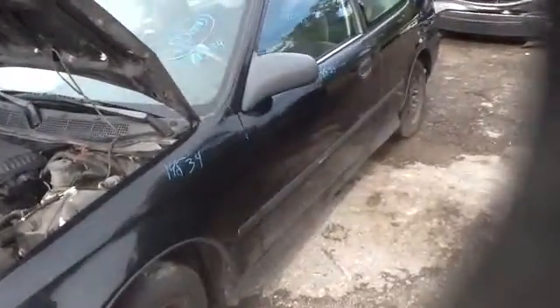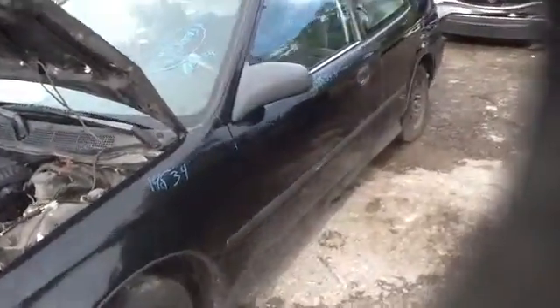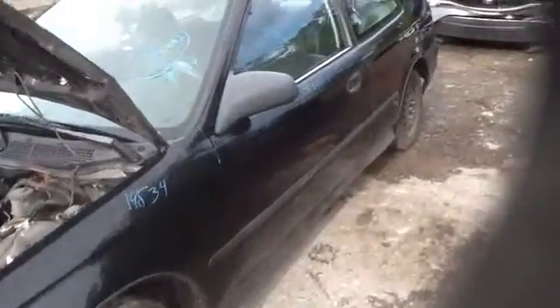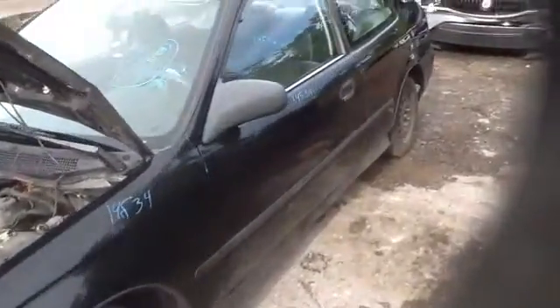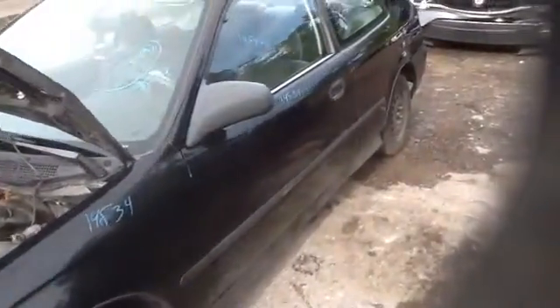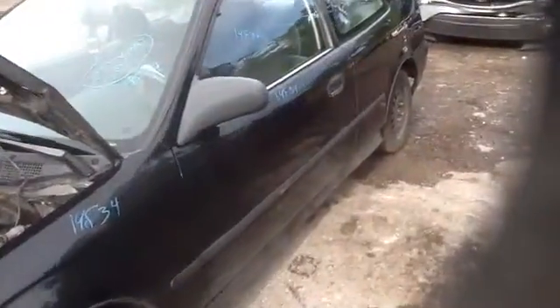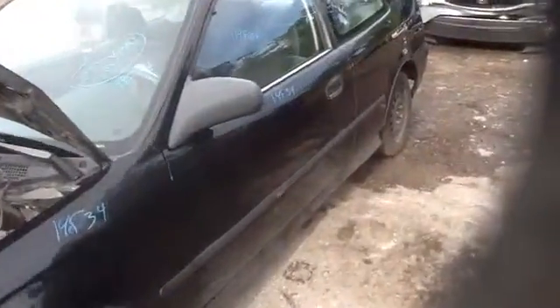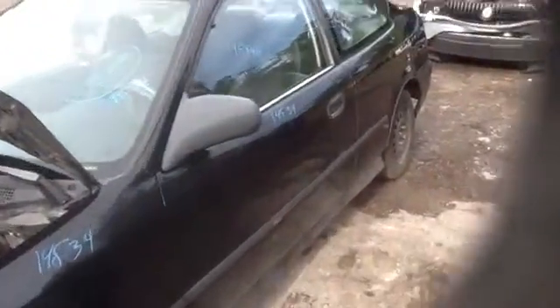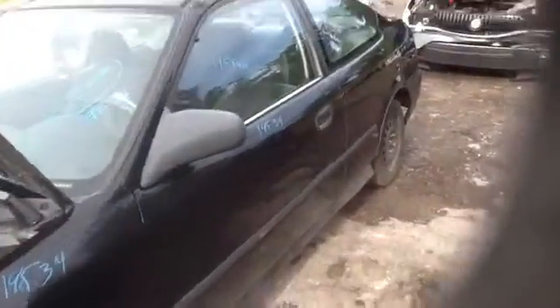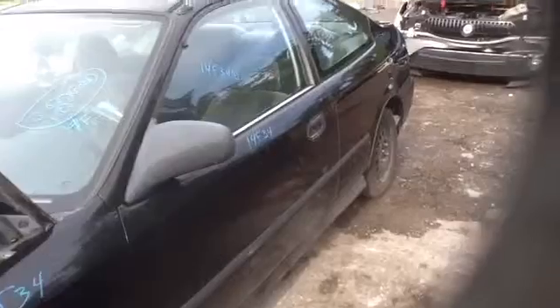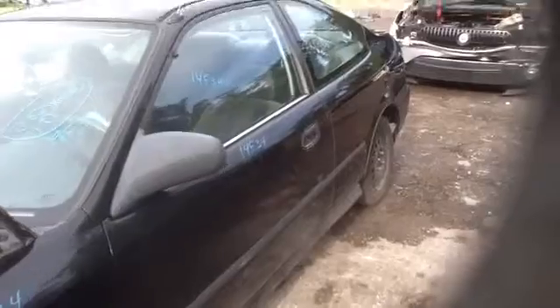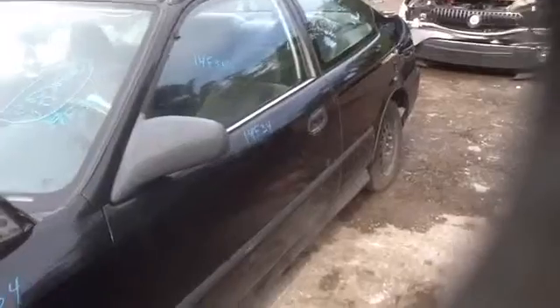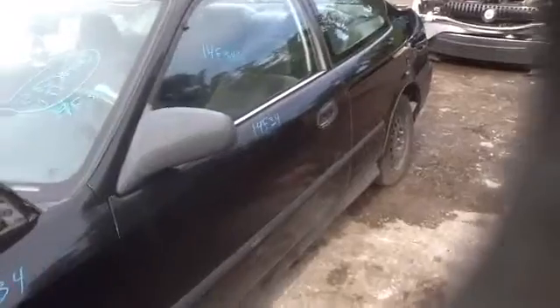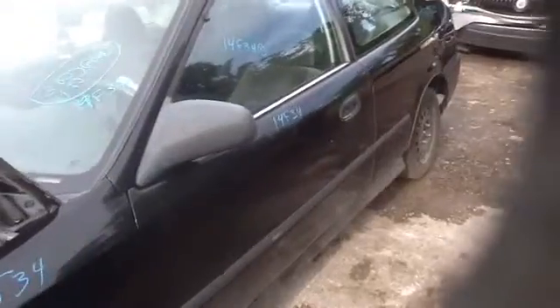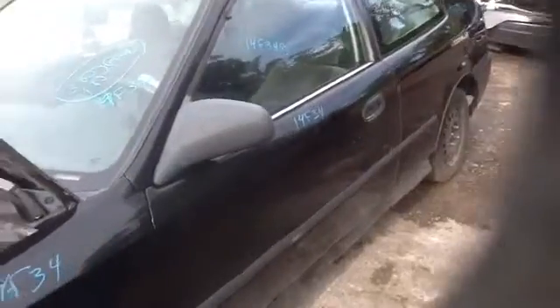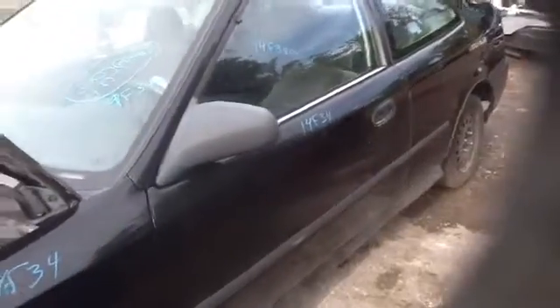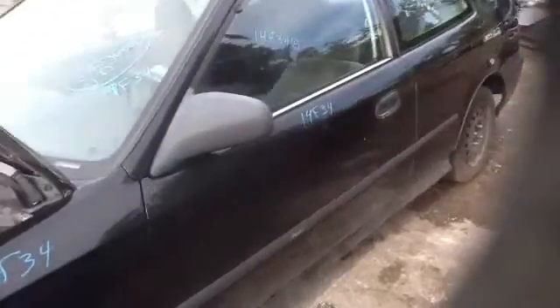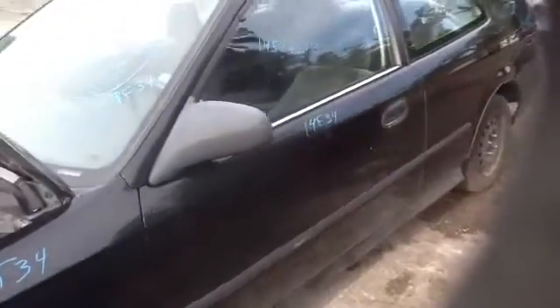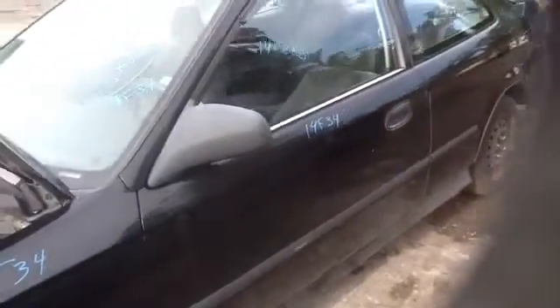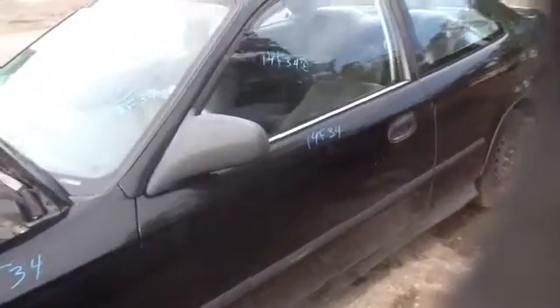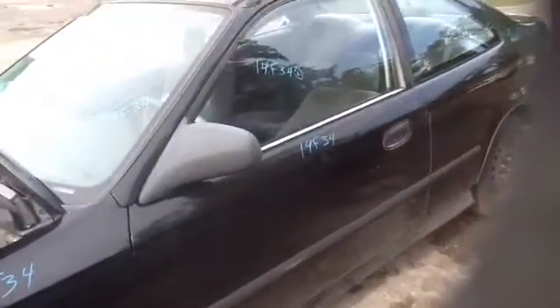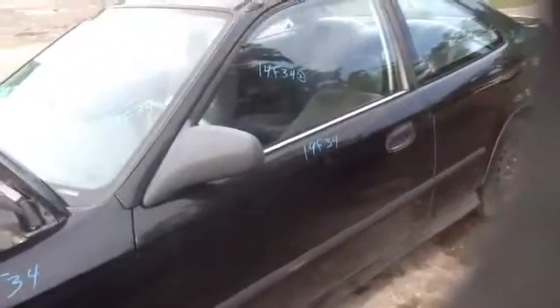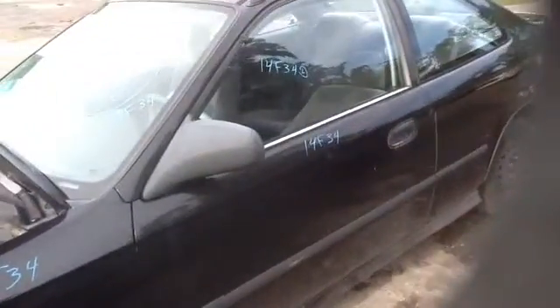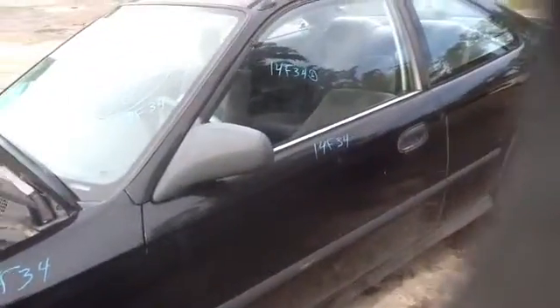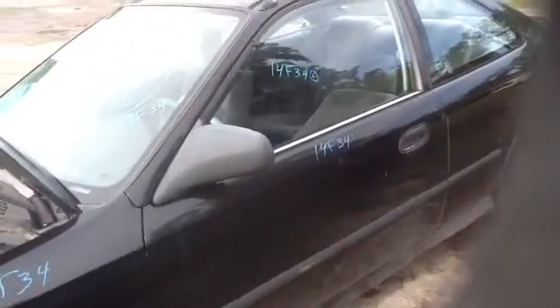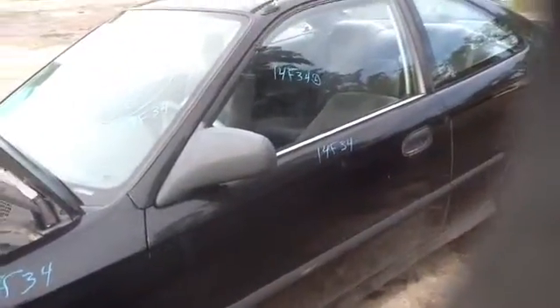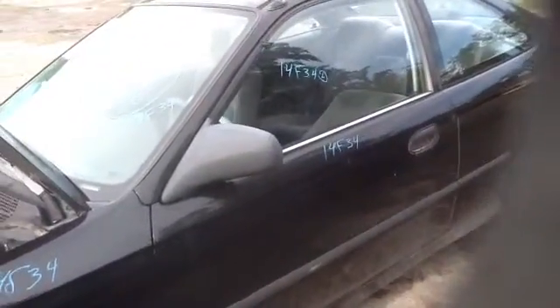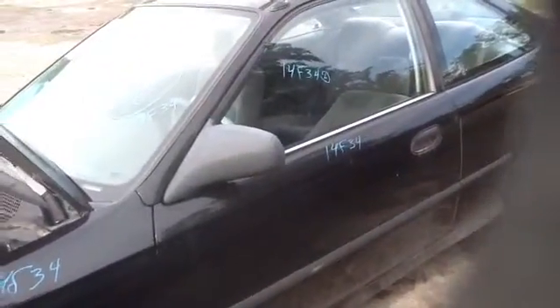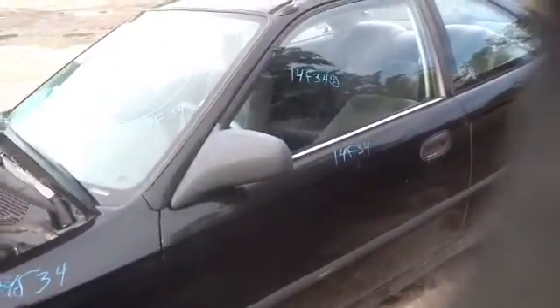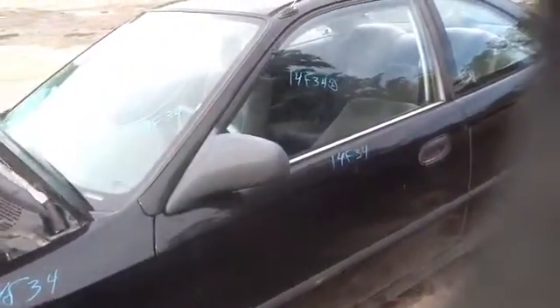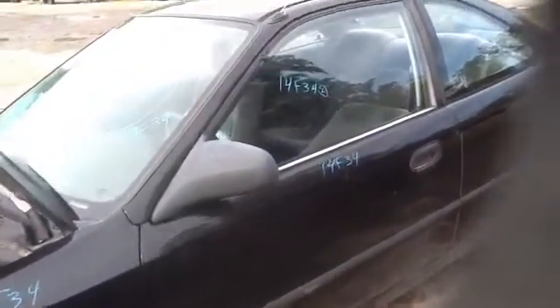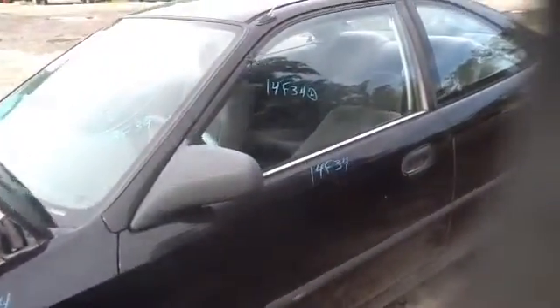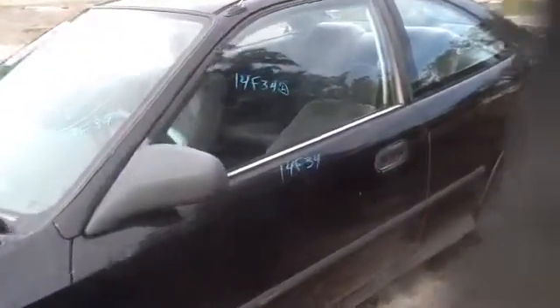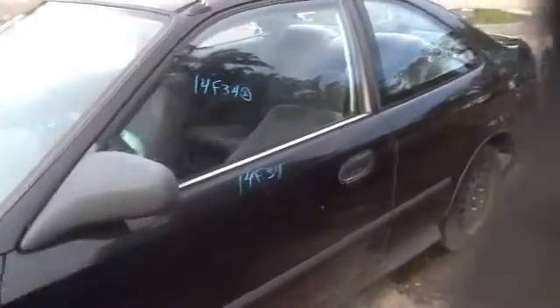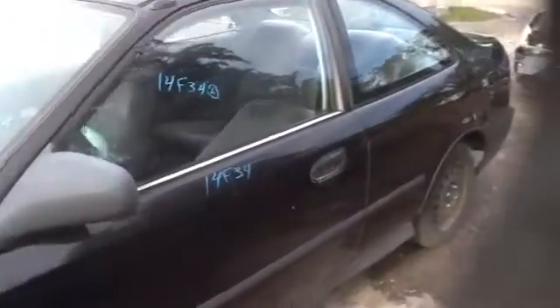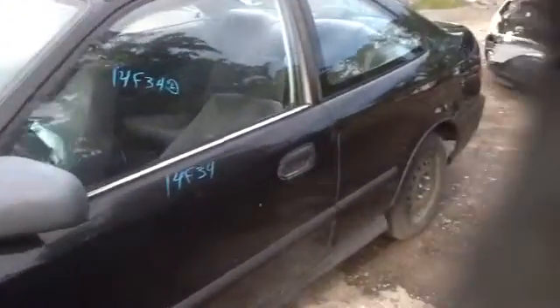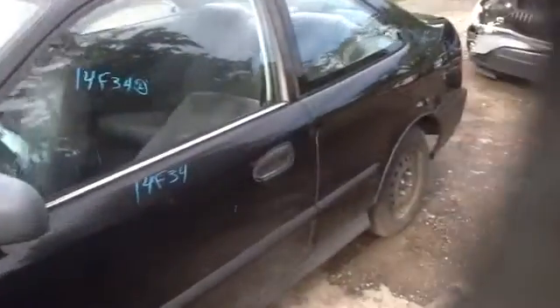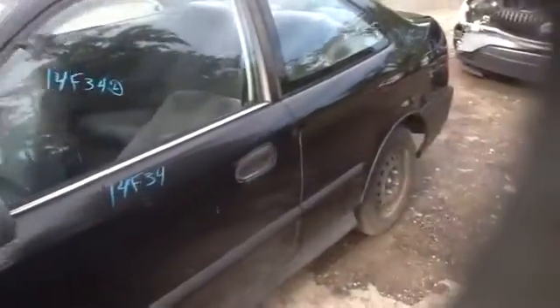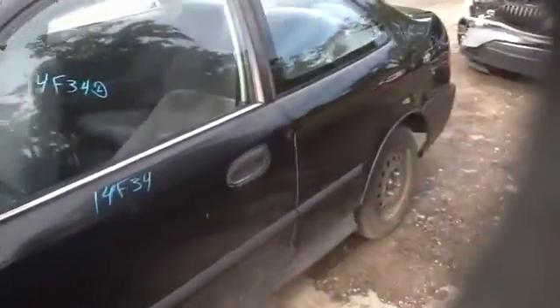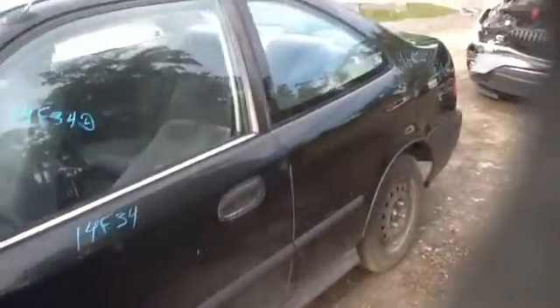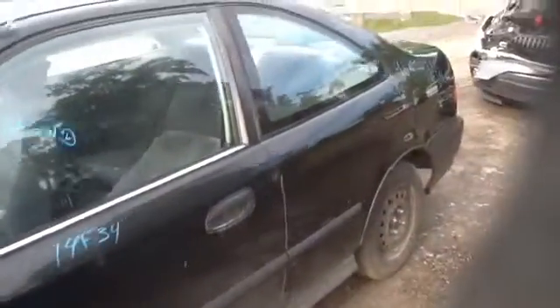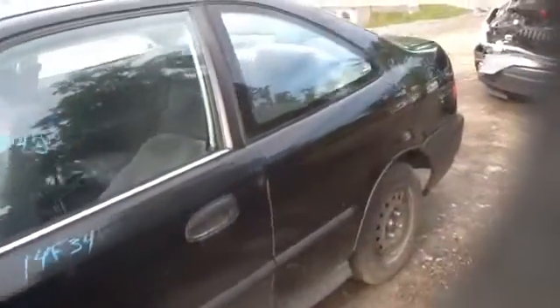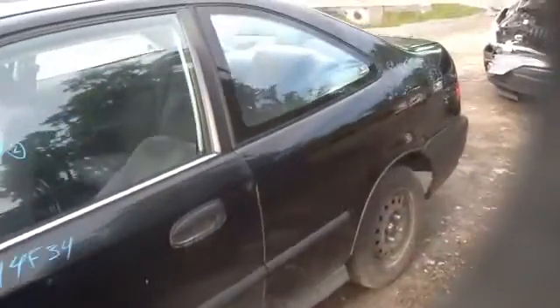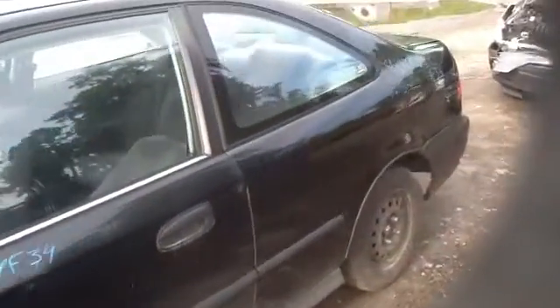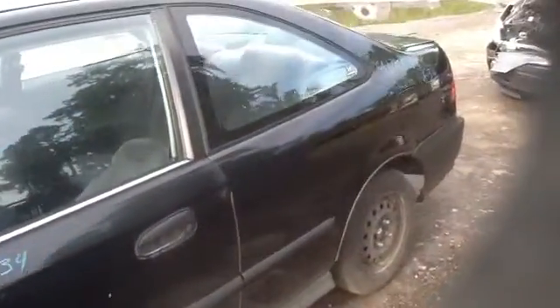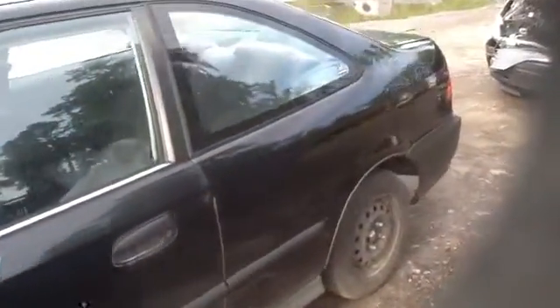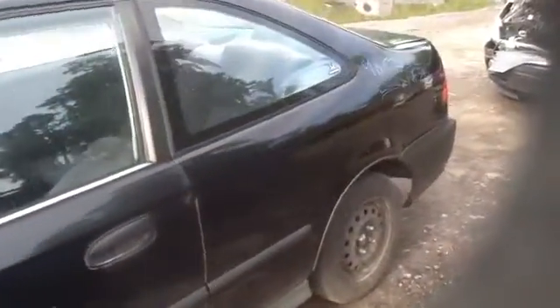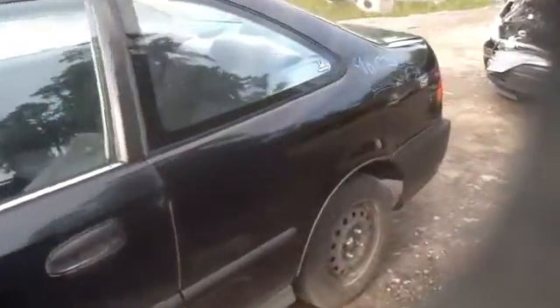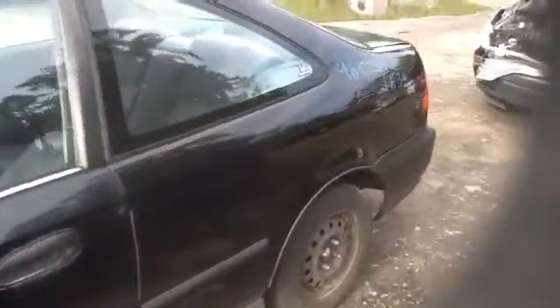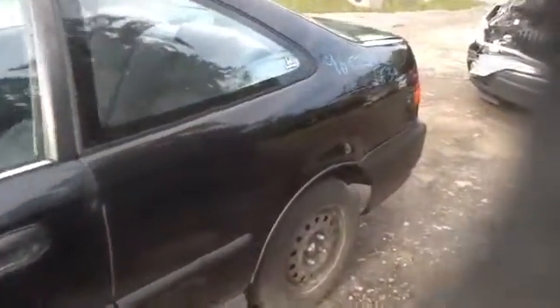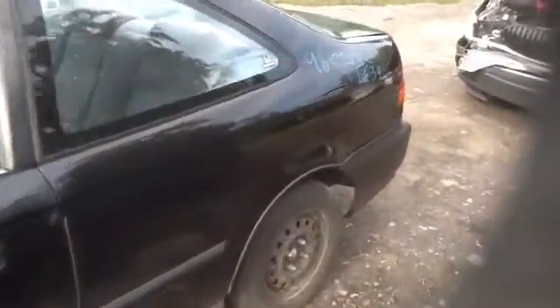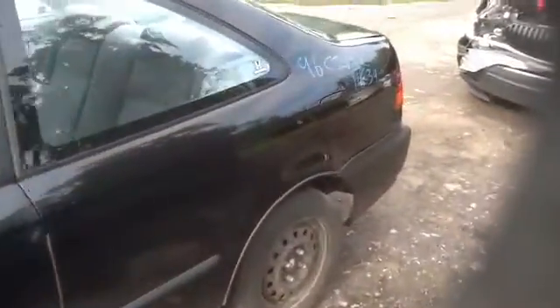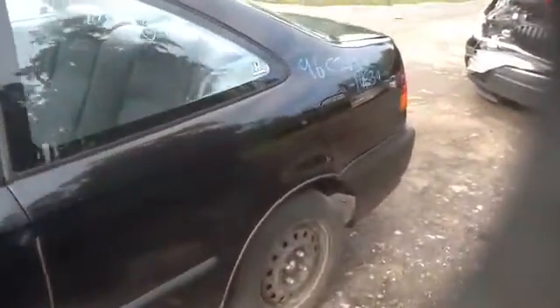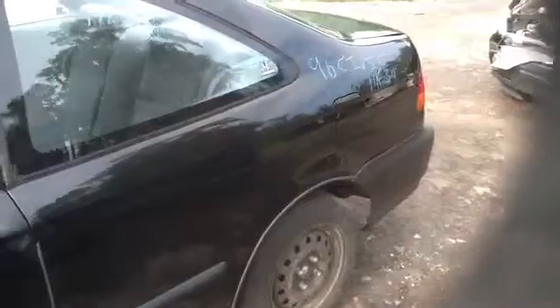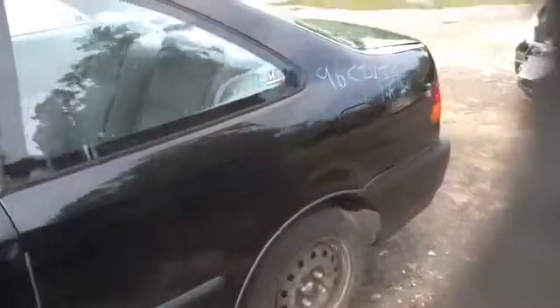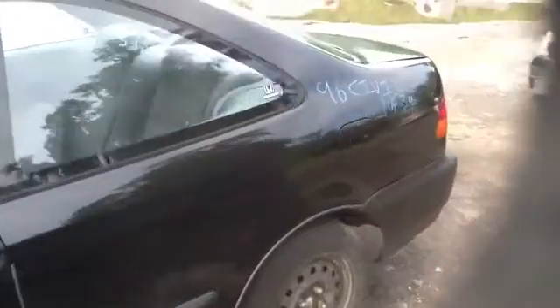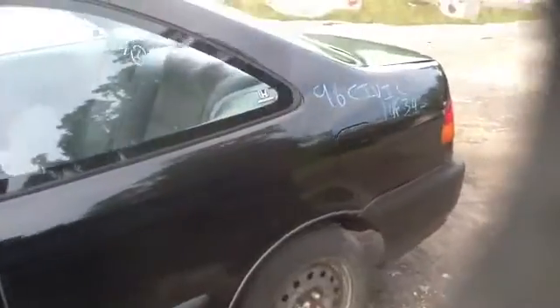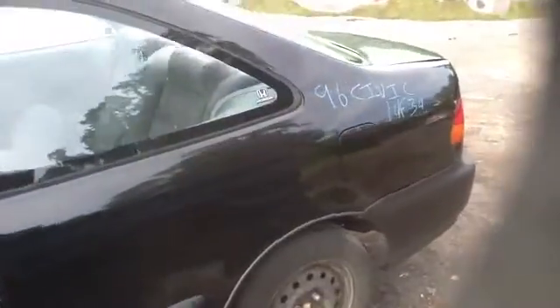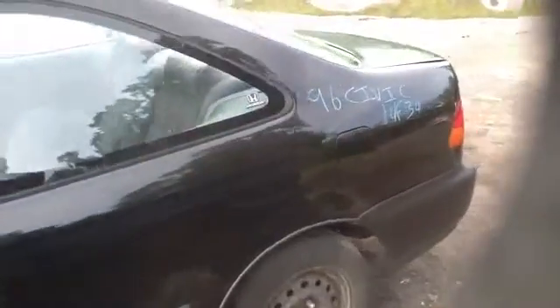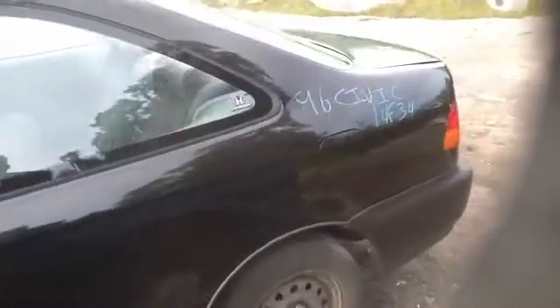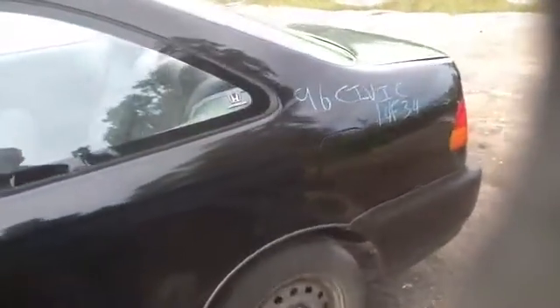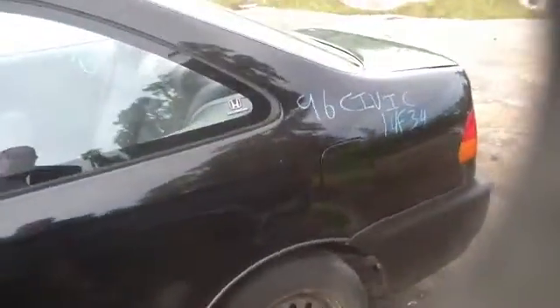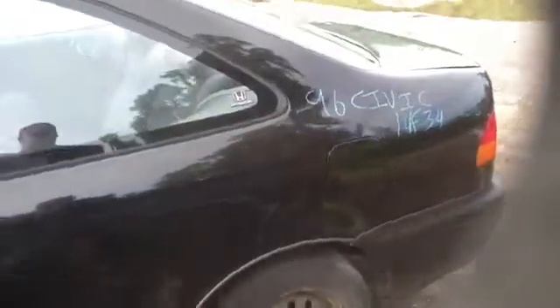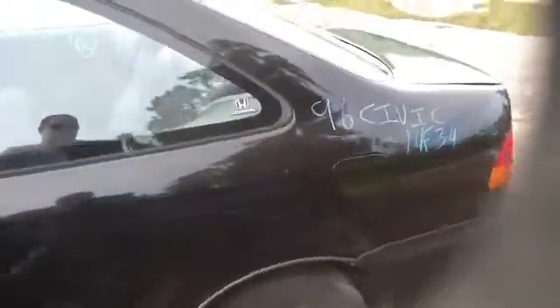You can see here the driver's side door in great condition. Quarter panel also in great condition.